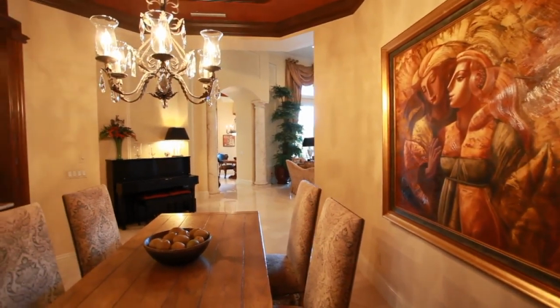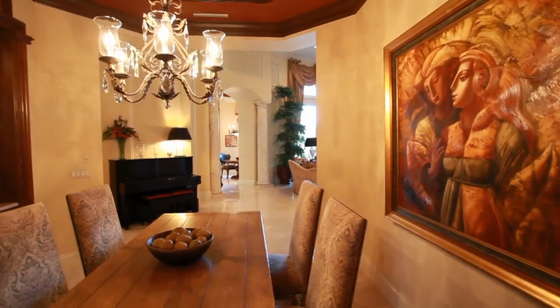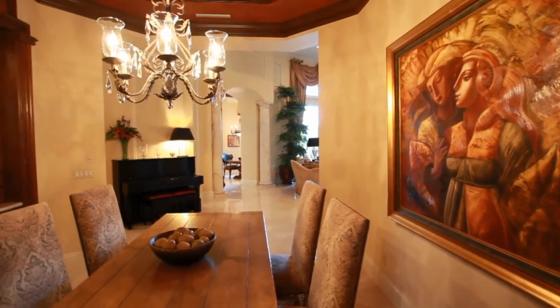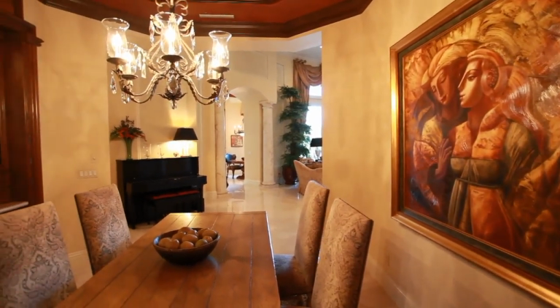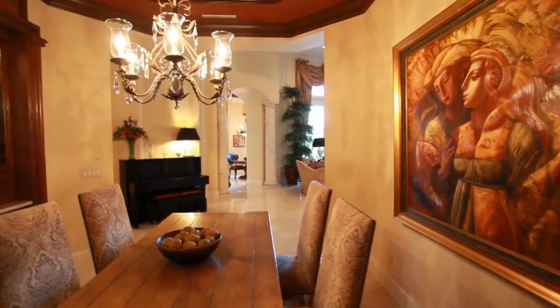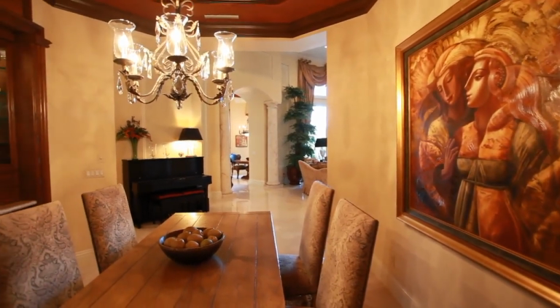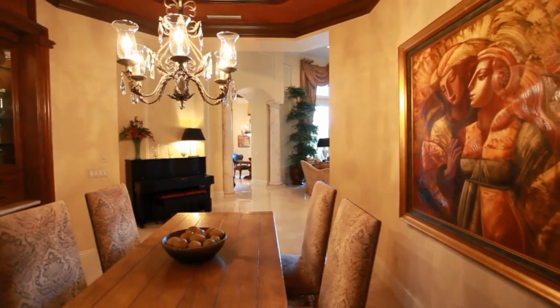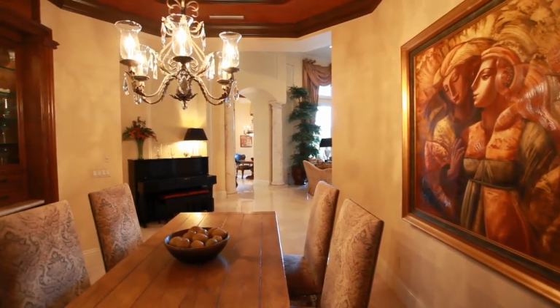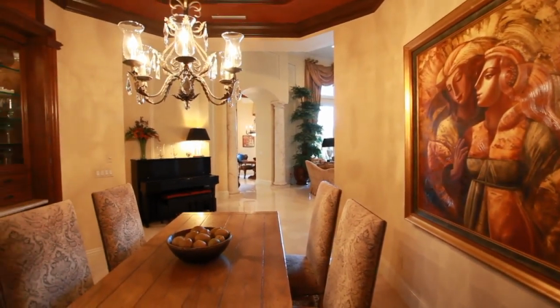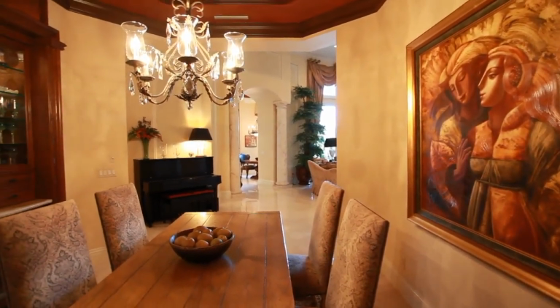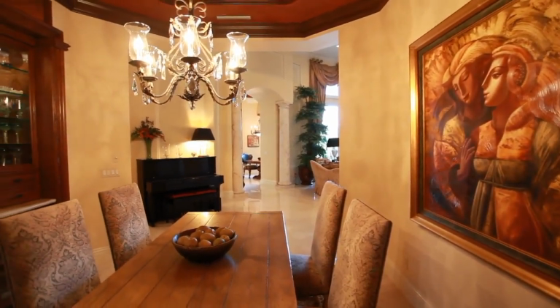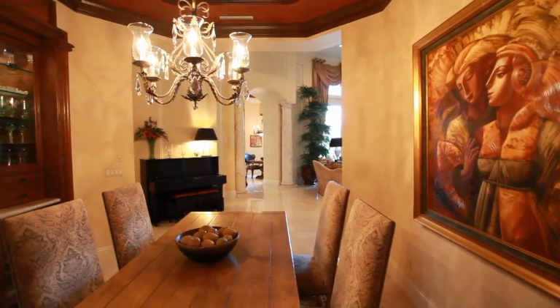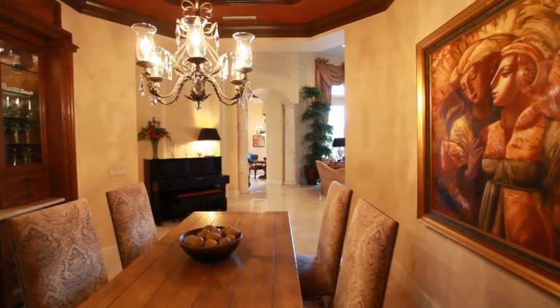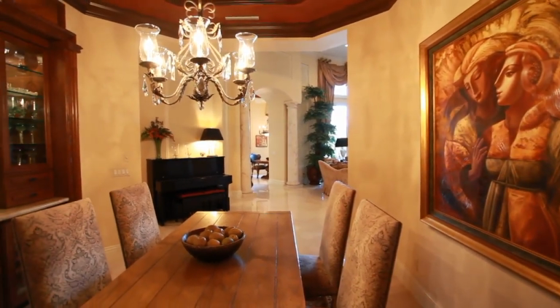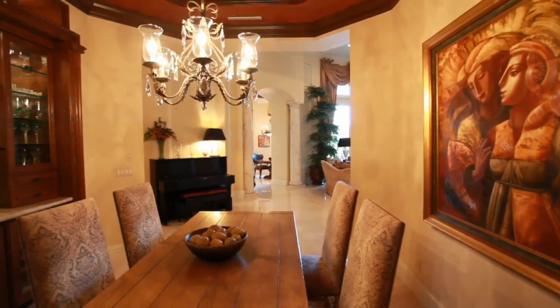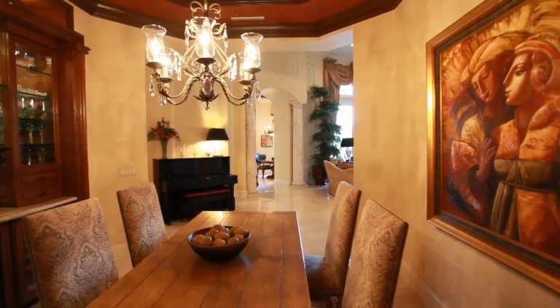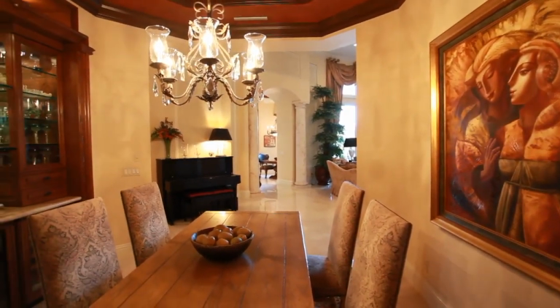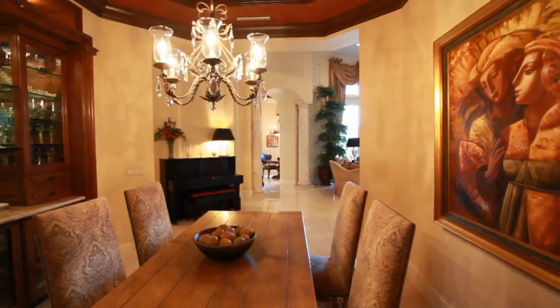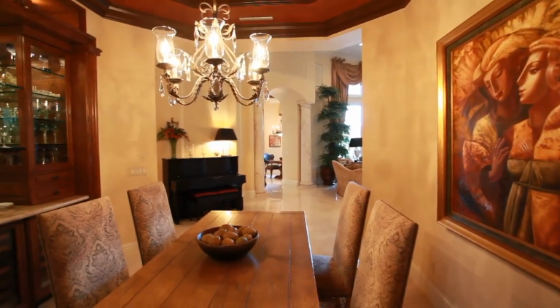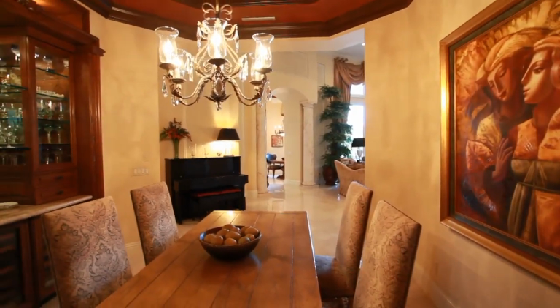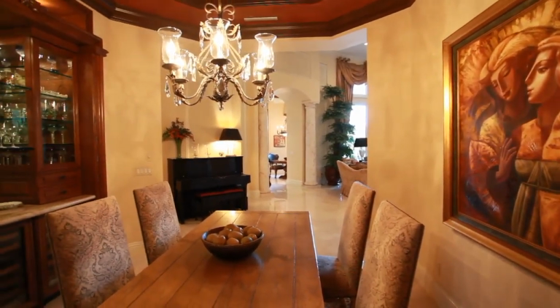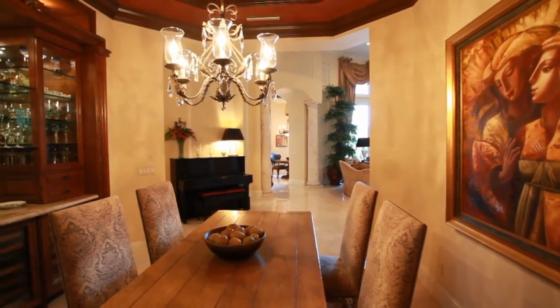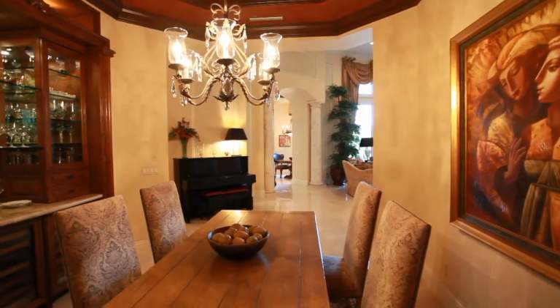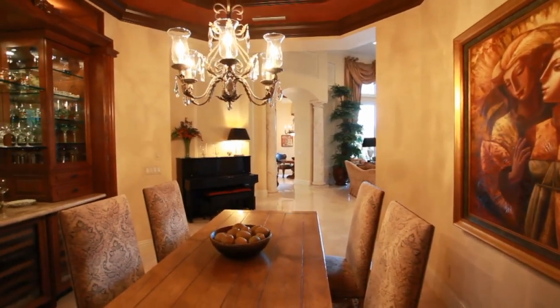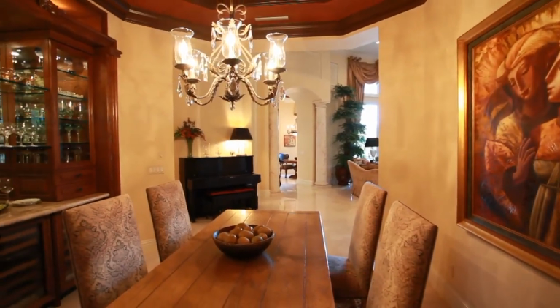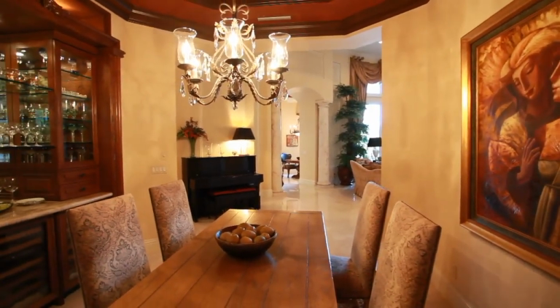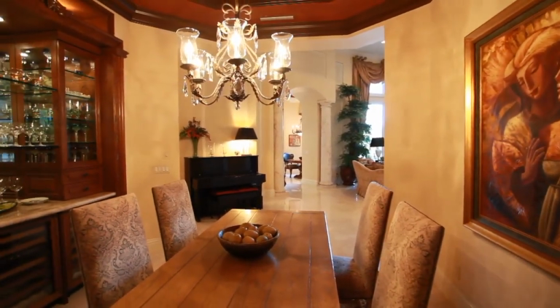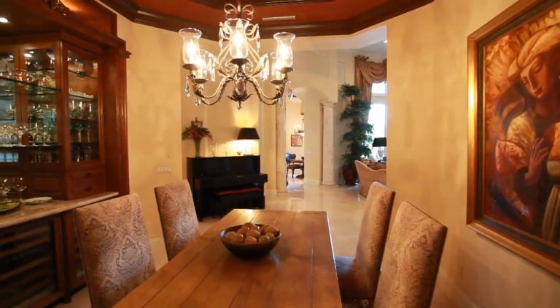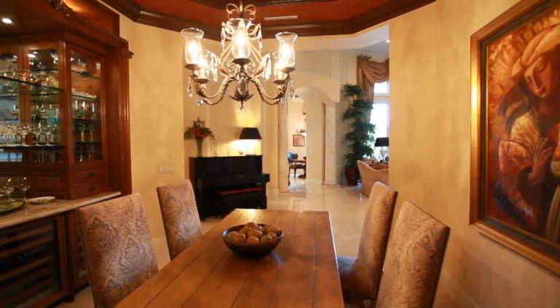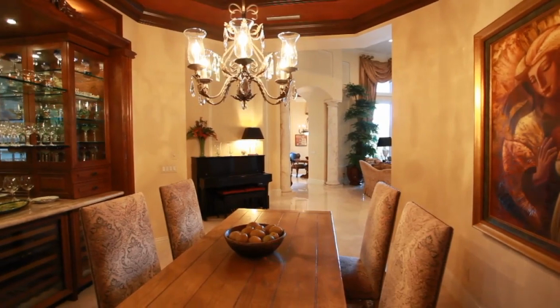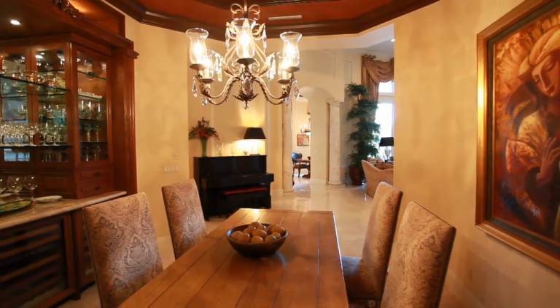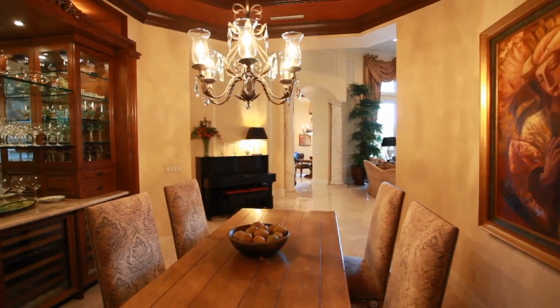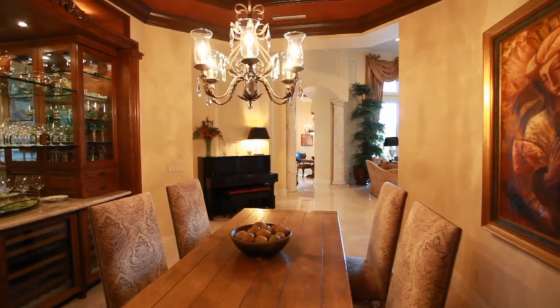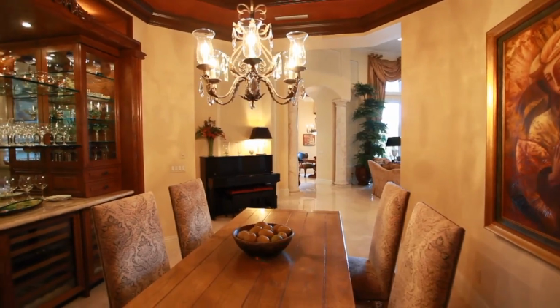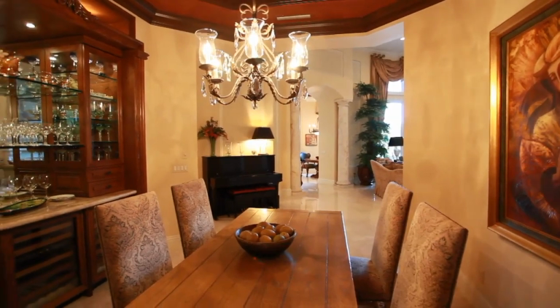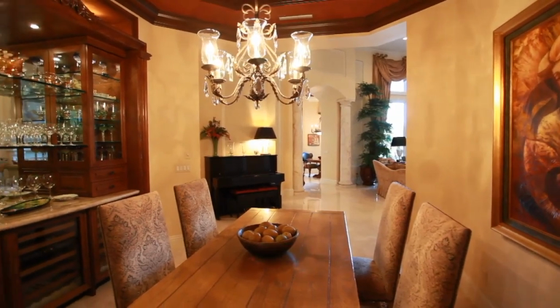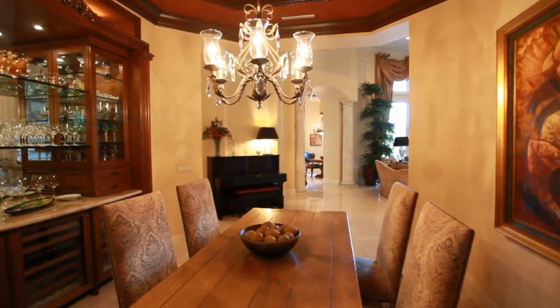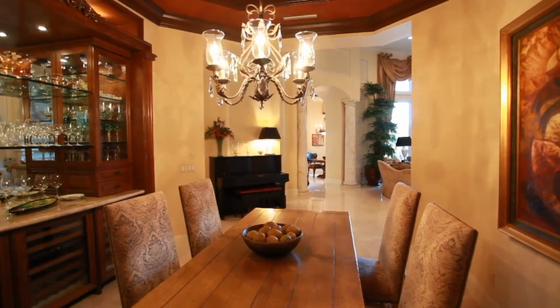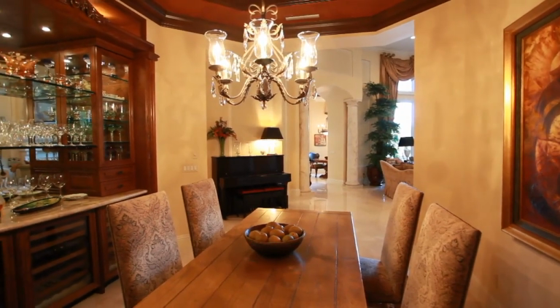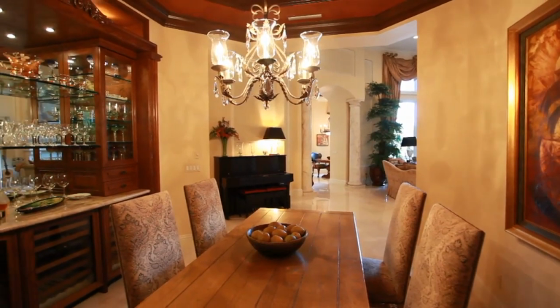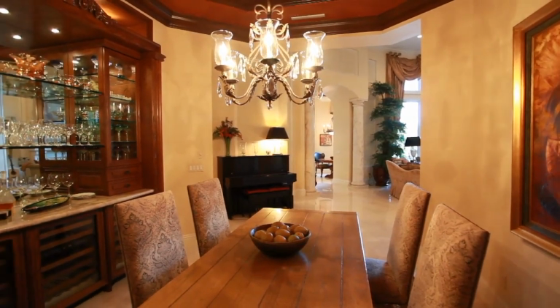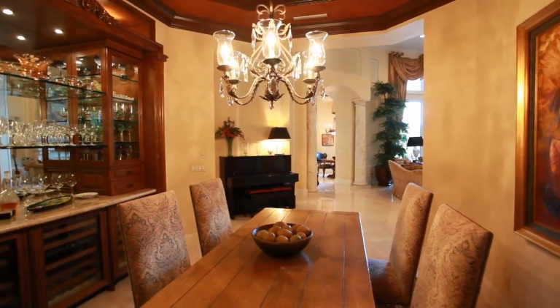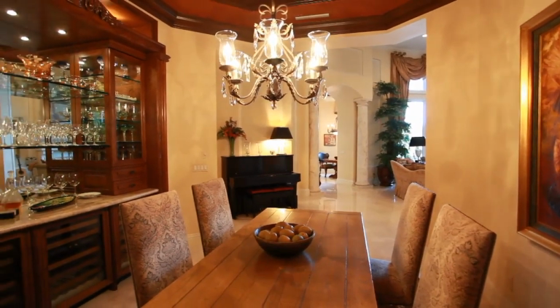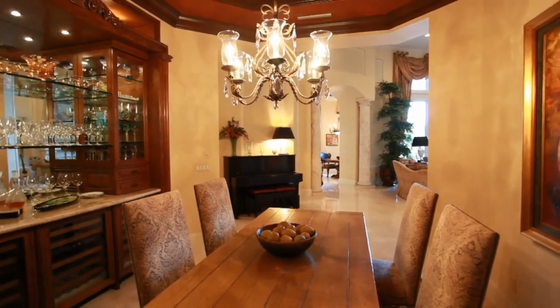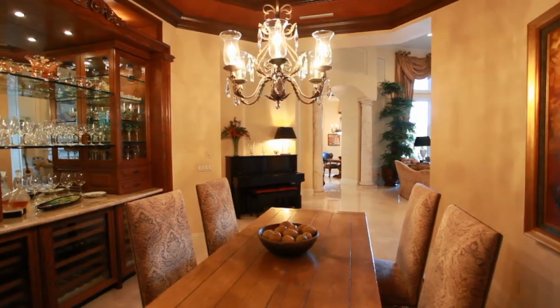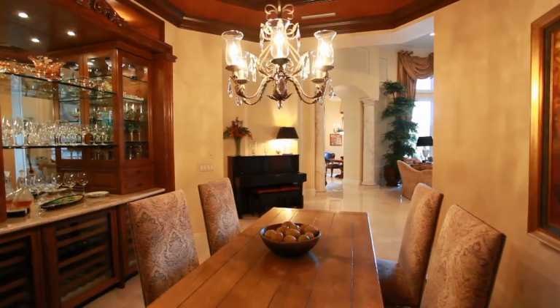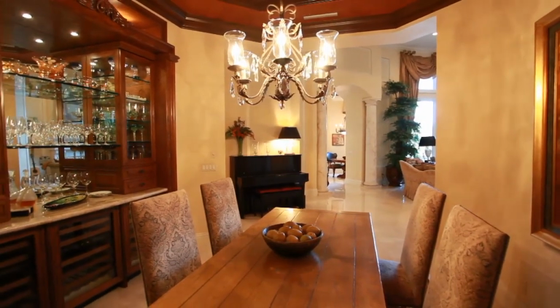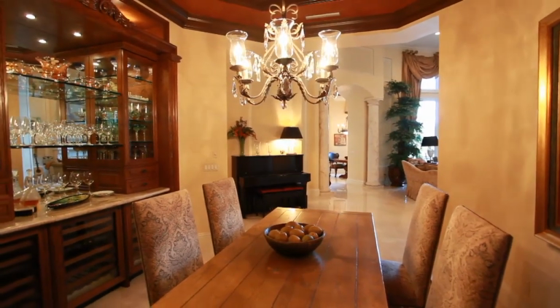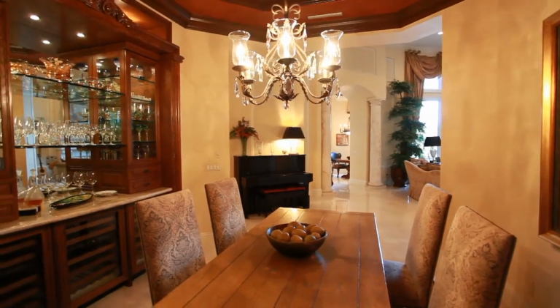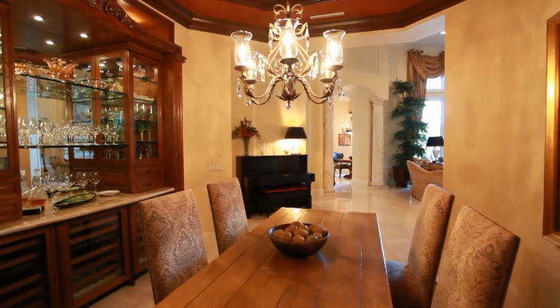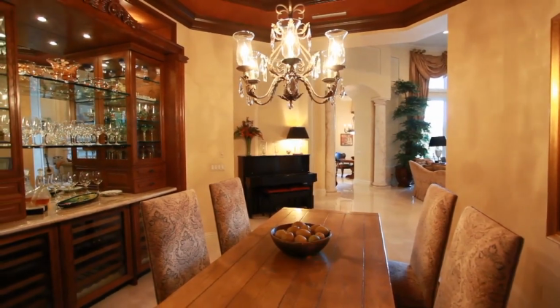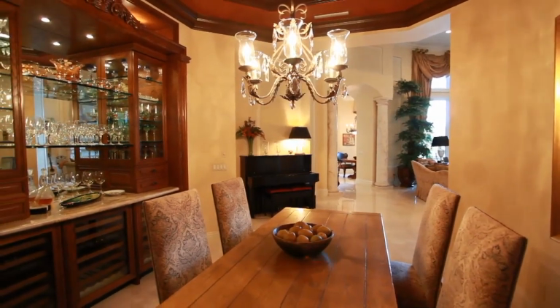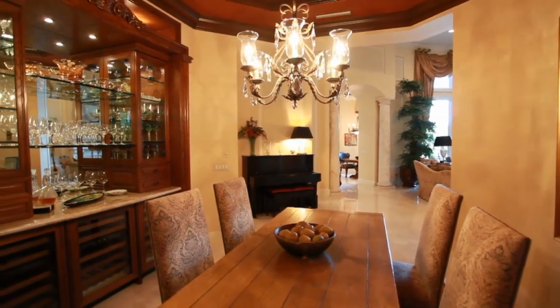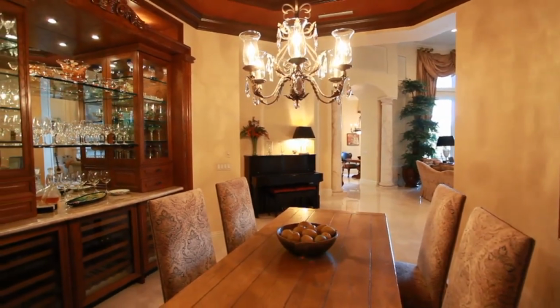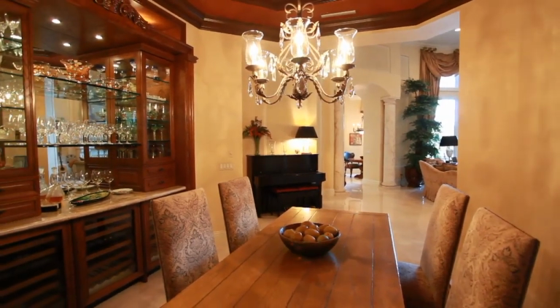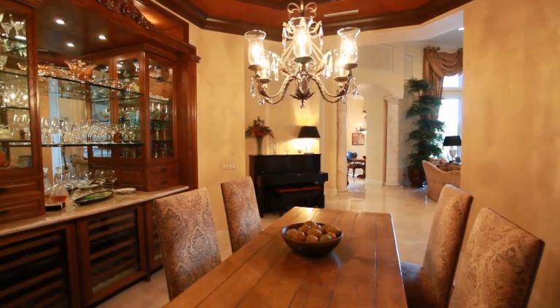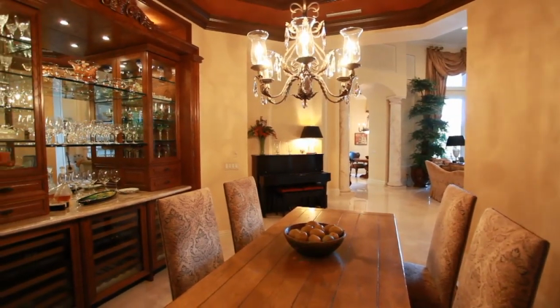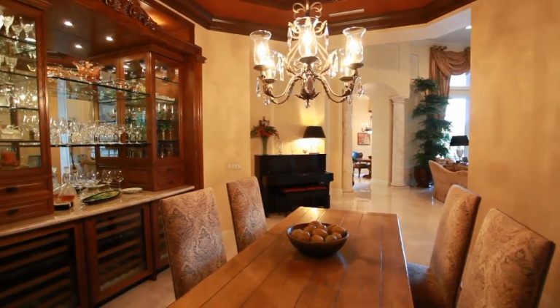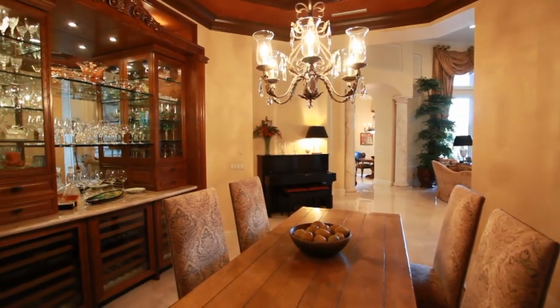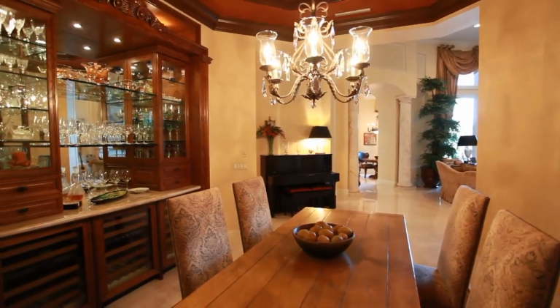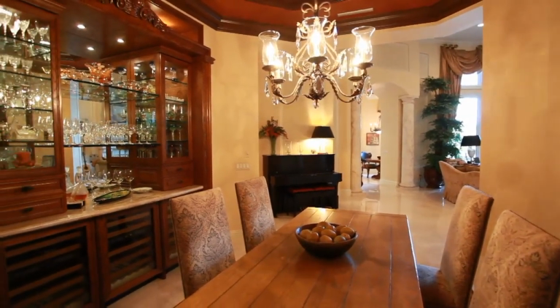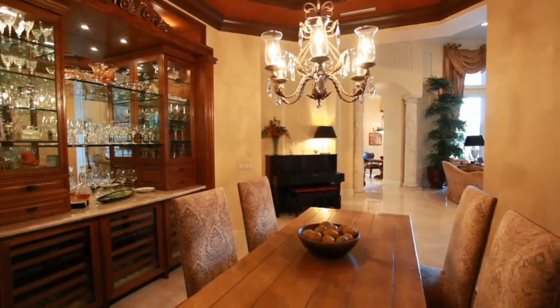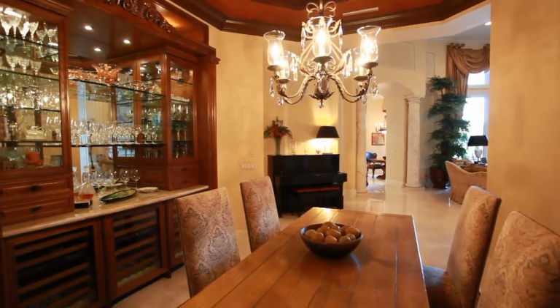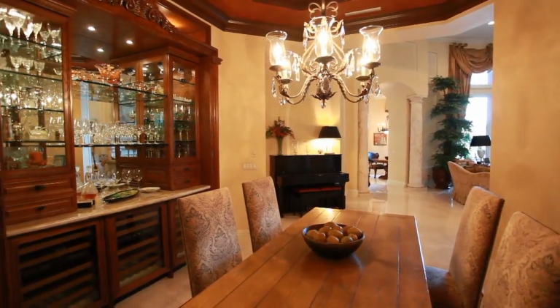Elegance is key in this formal dining room with a designer built-in and three wine refrigerators.